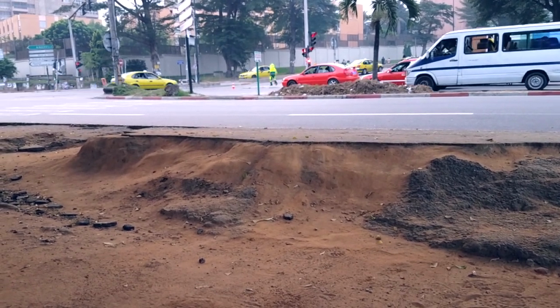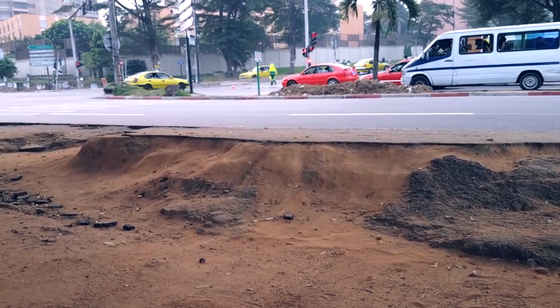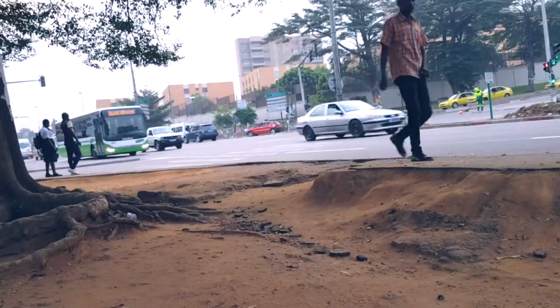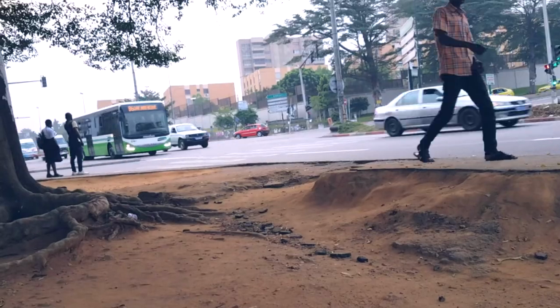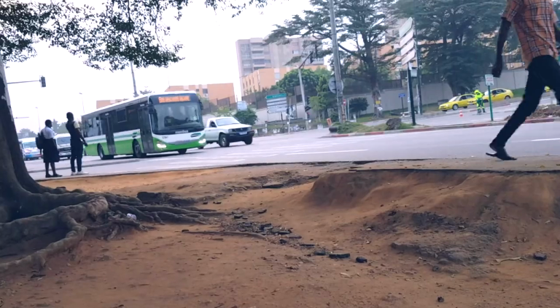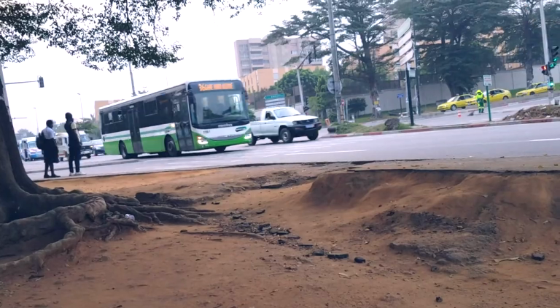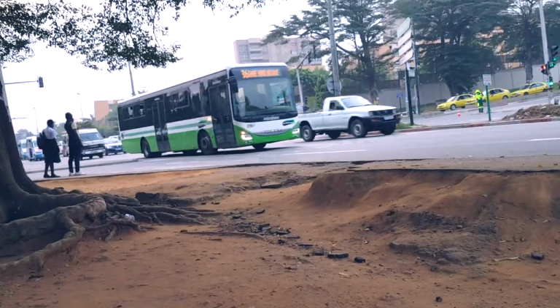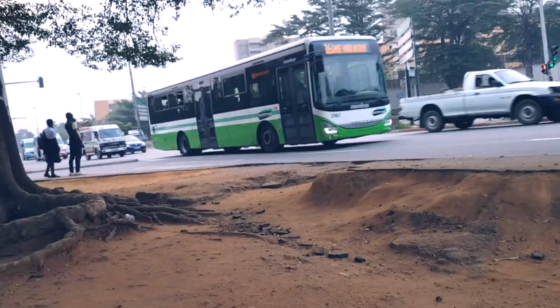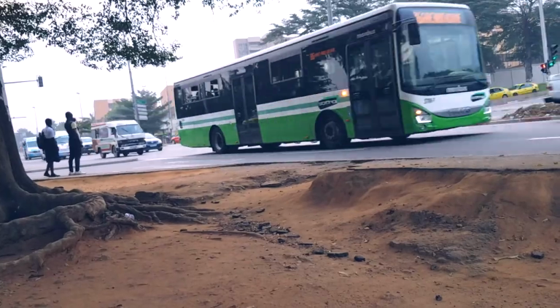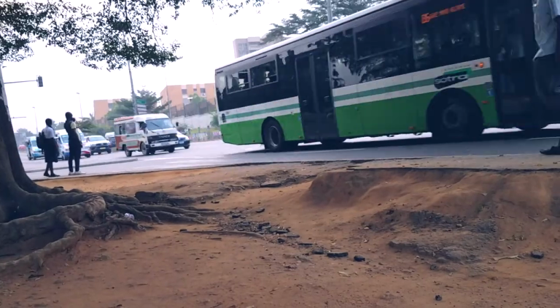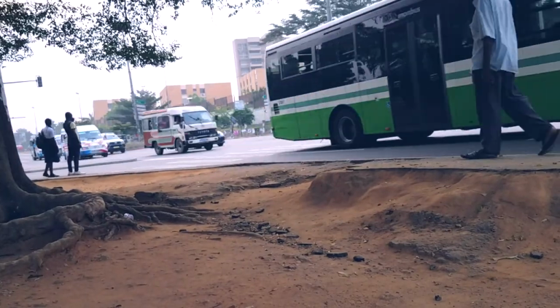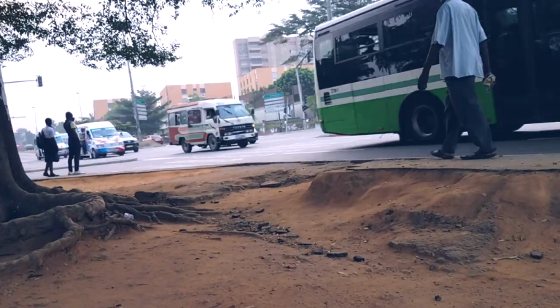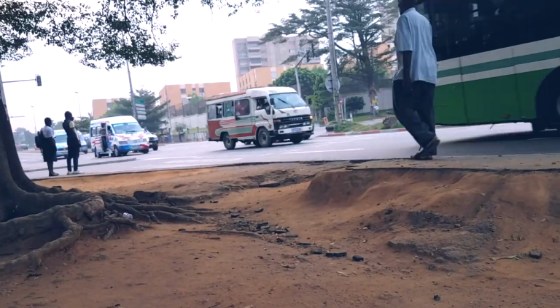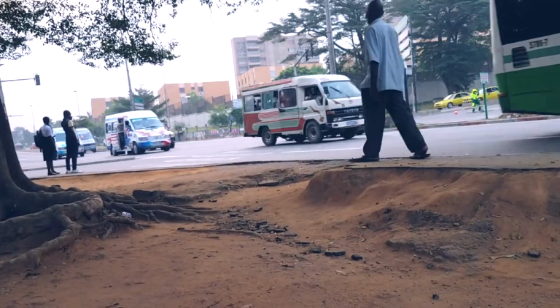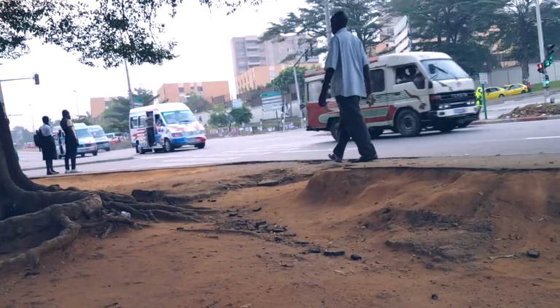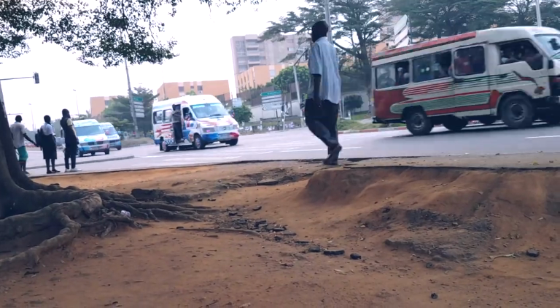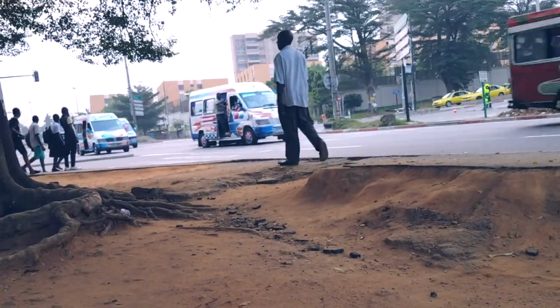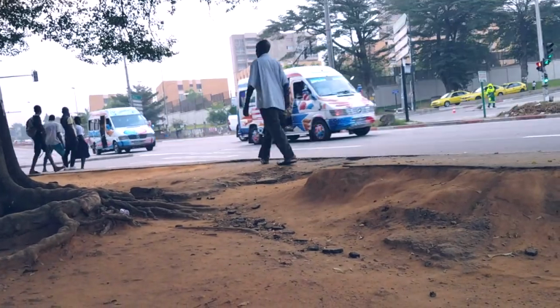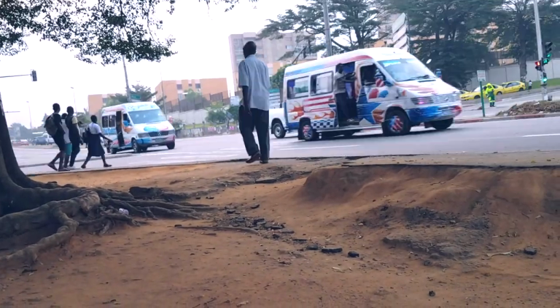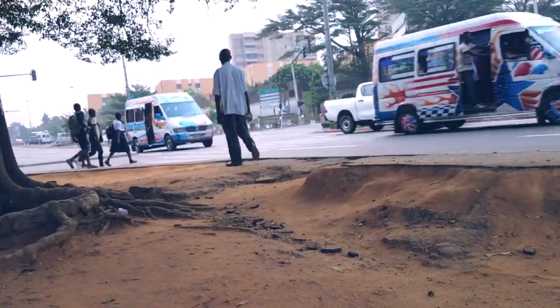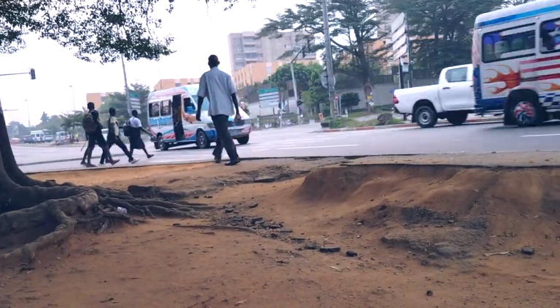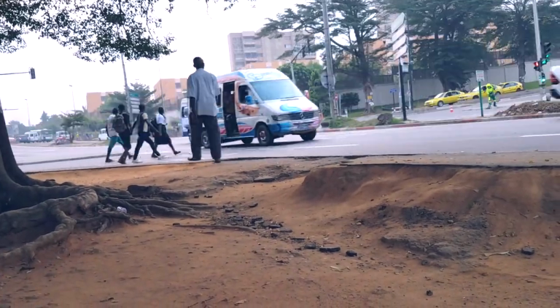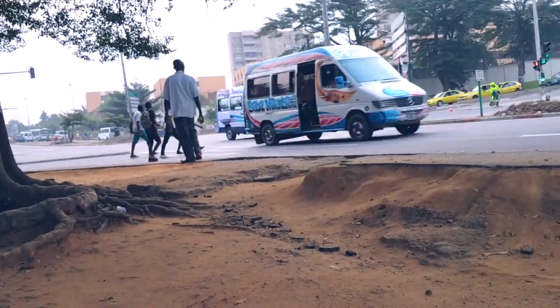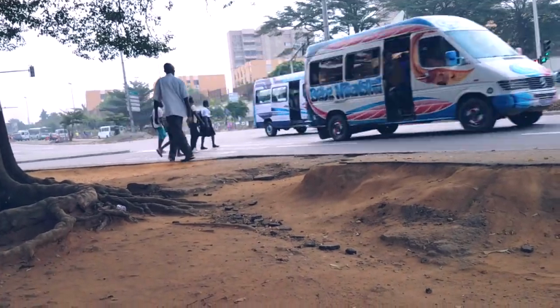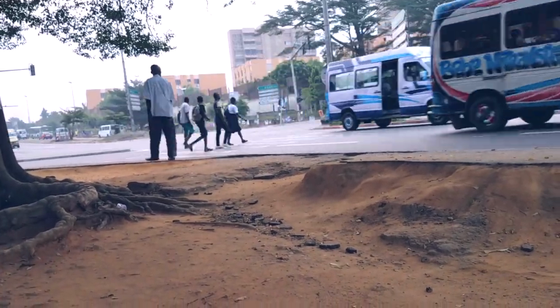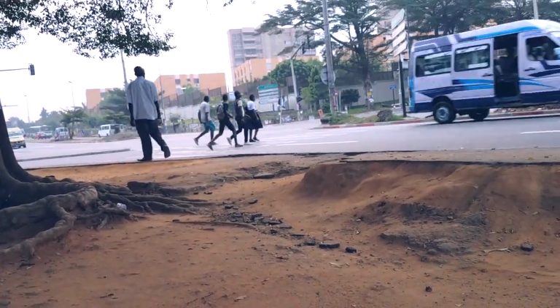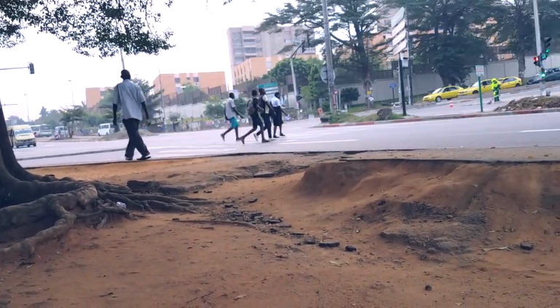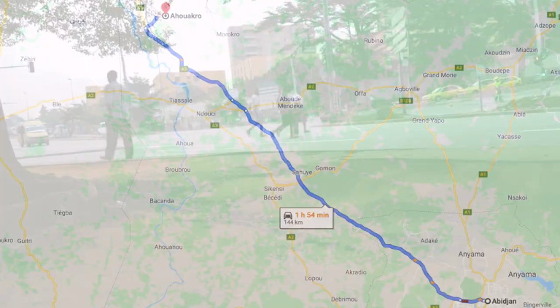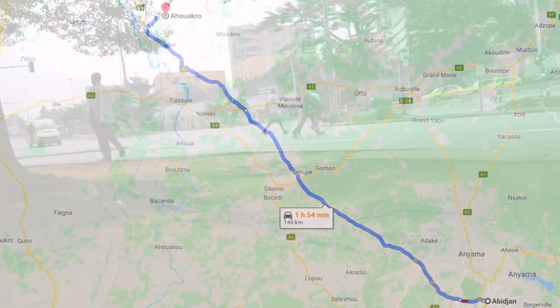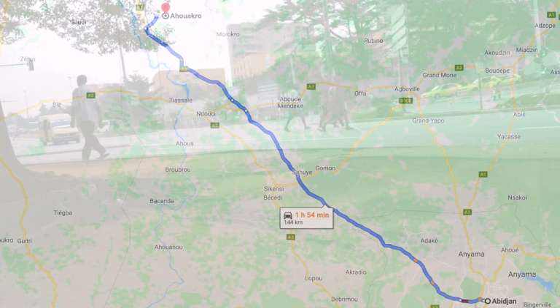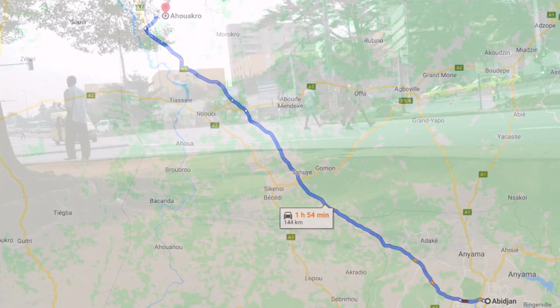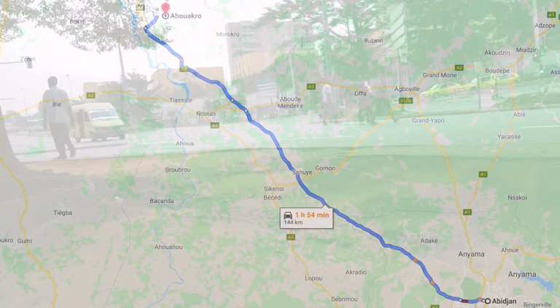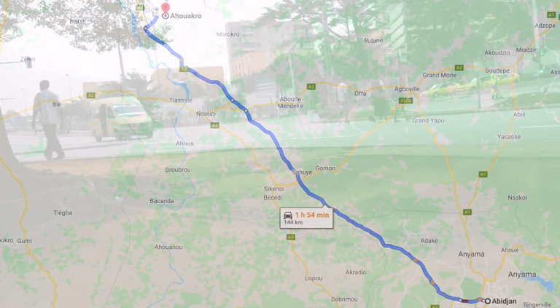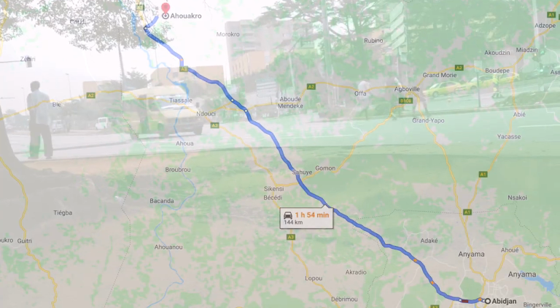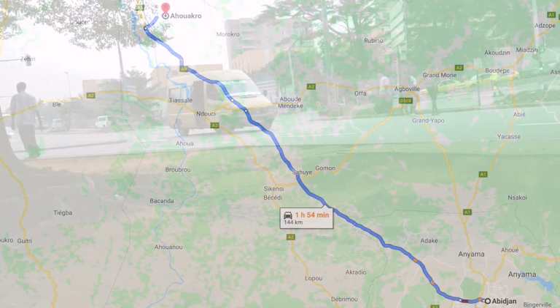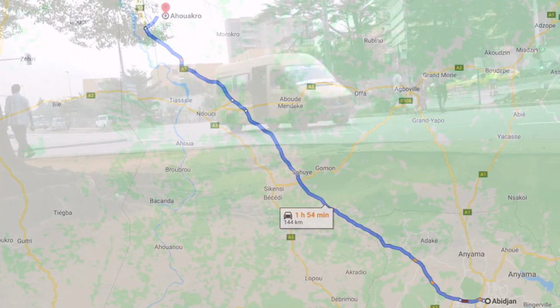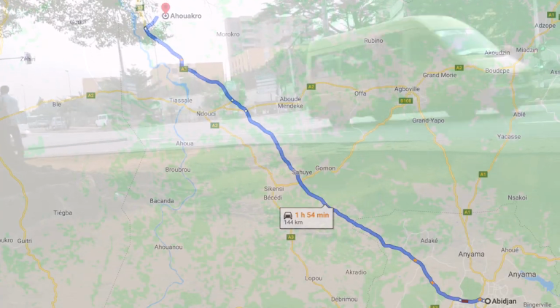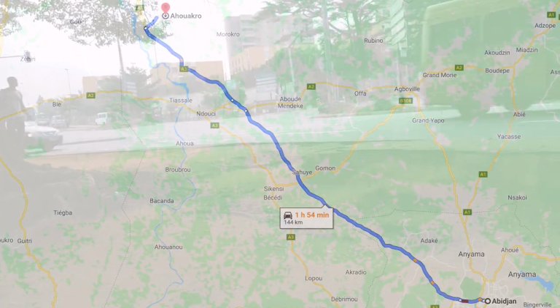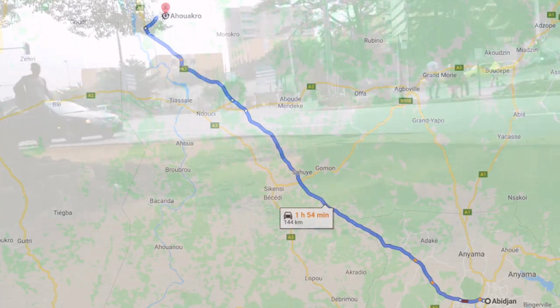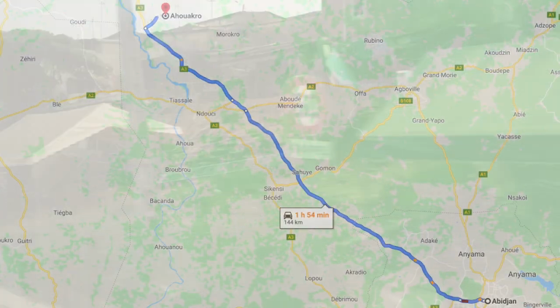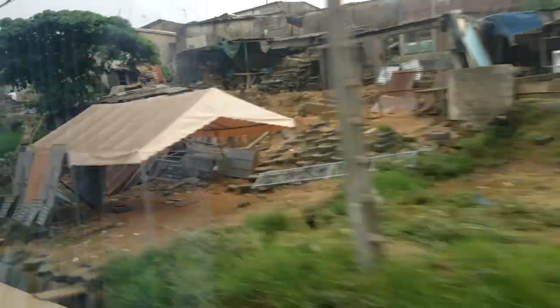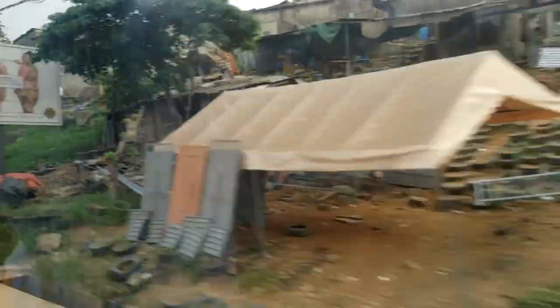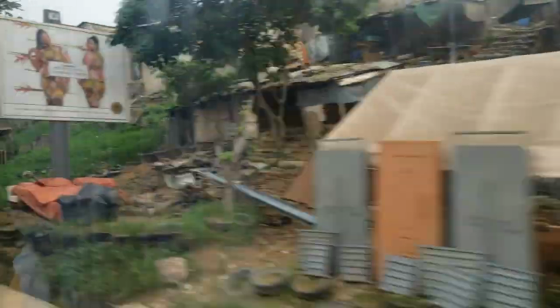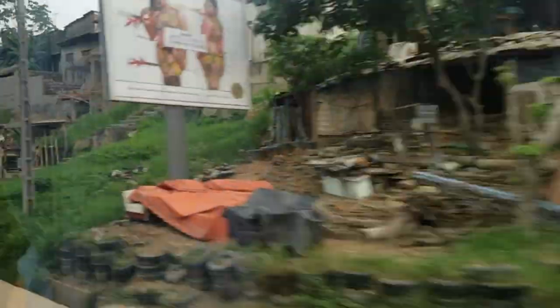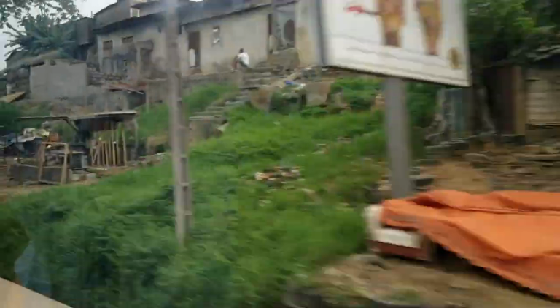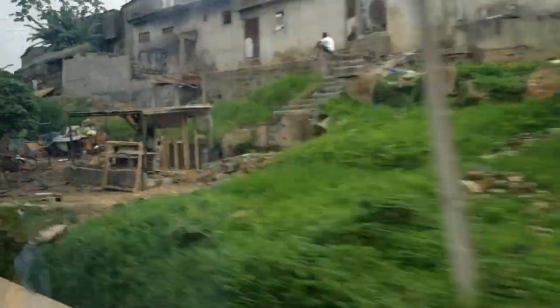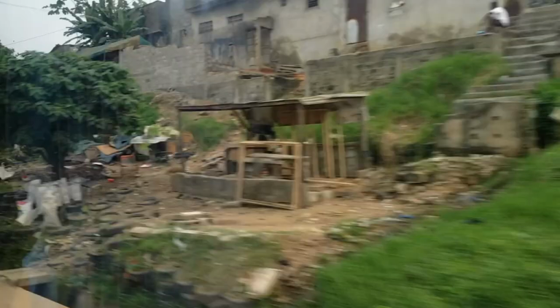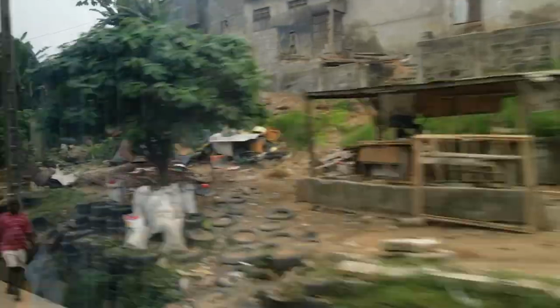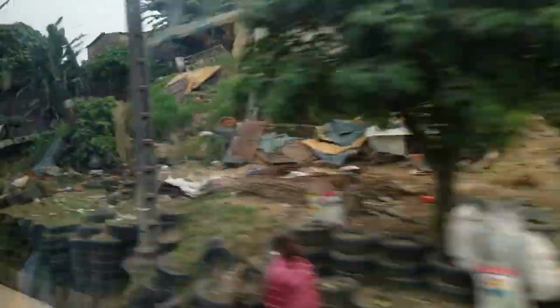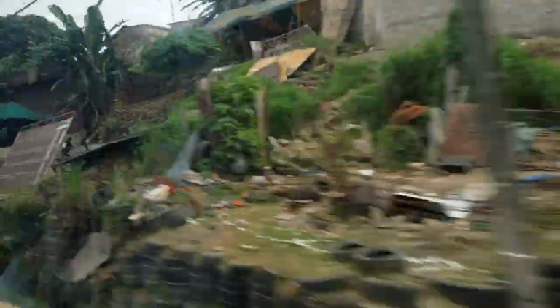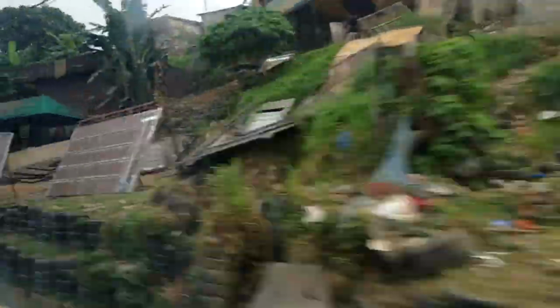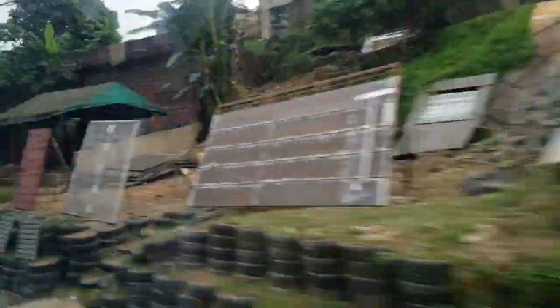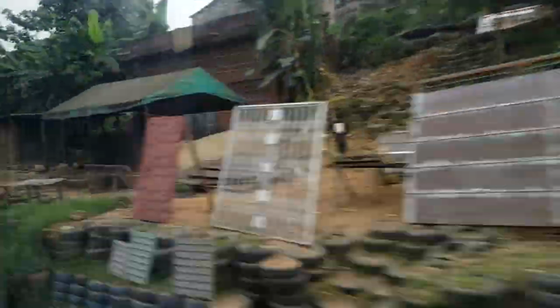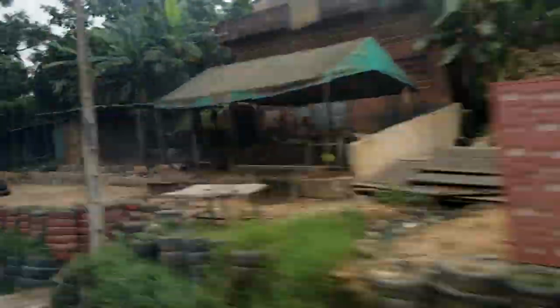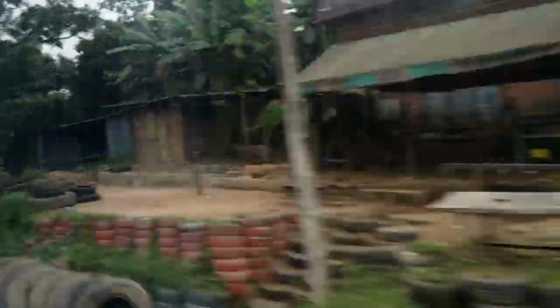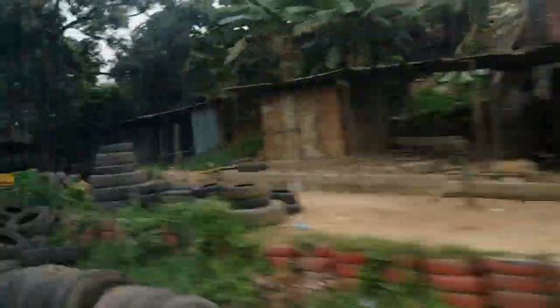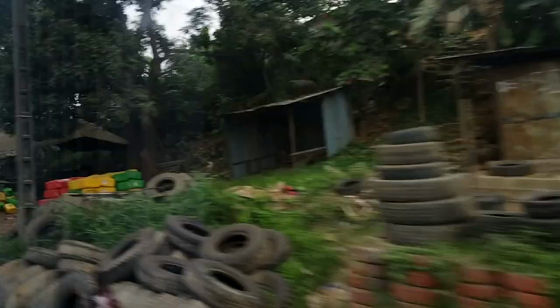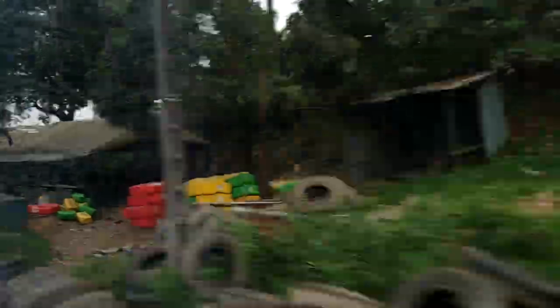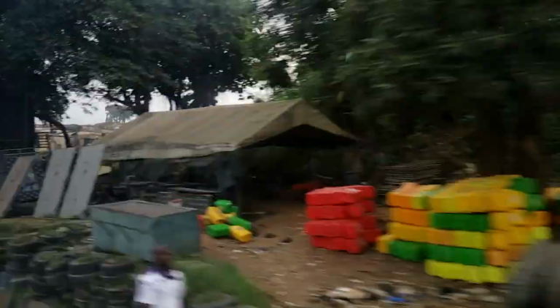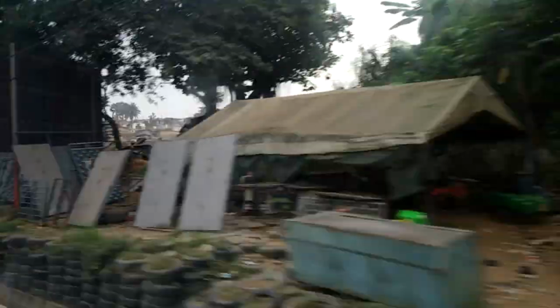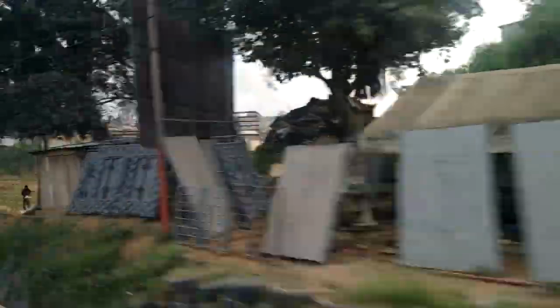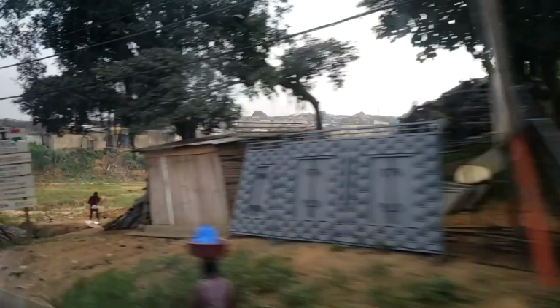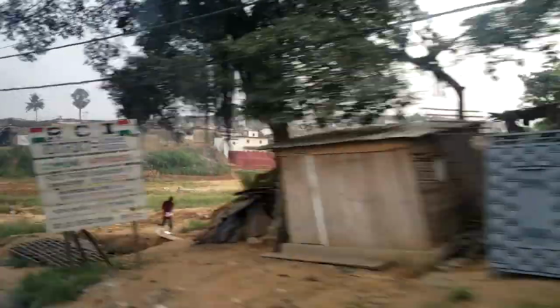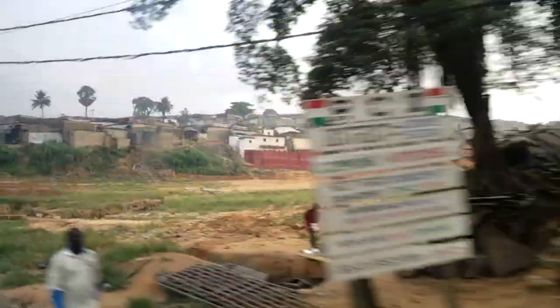Hello everyone, welcome to another vlog. Today we are heading to Awato for a bit of a nature walk, or as they call it here, Vandone.